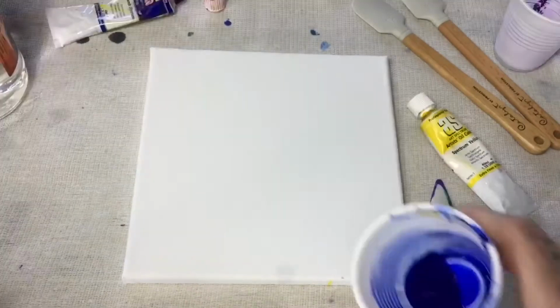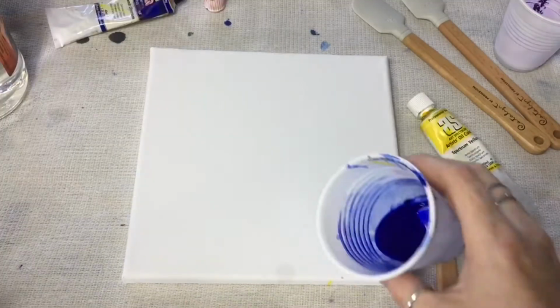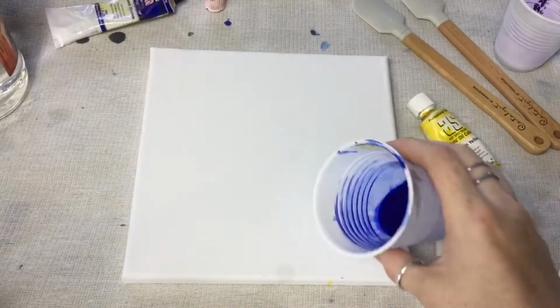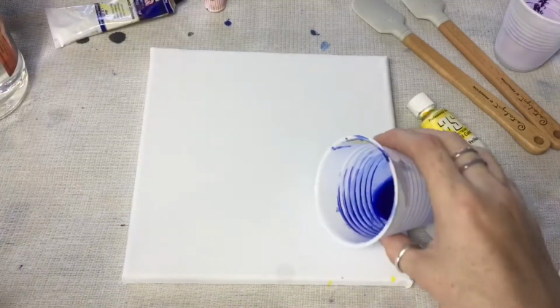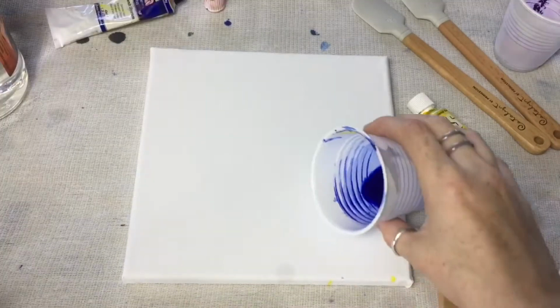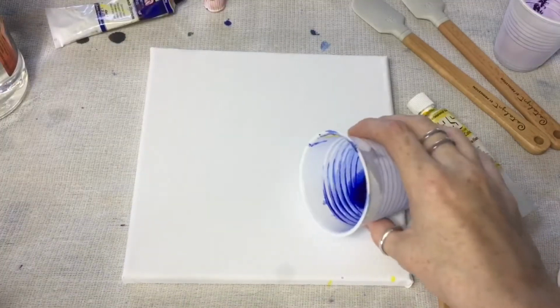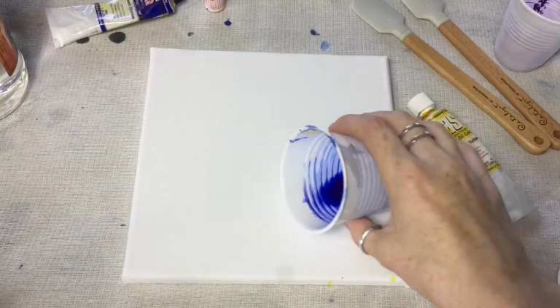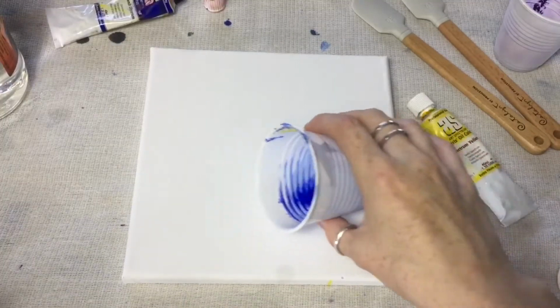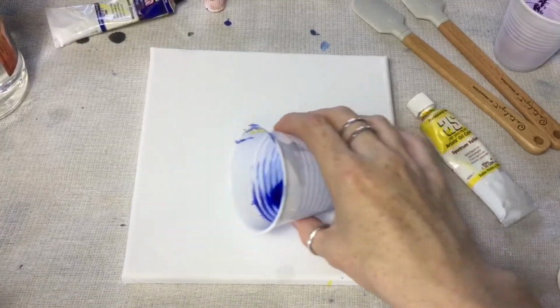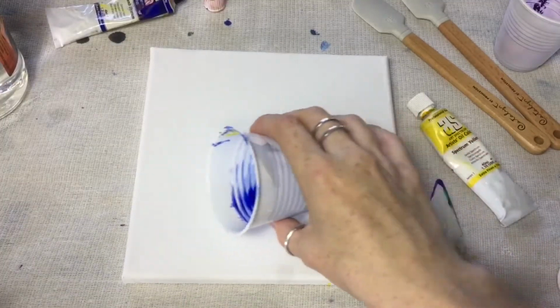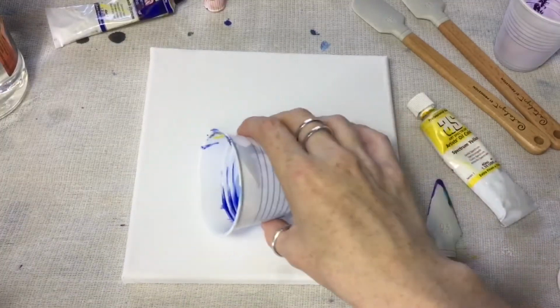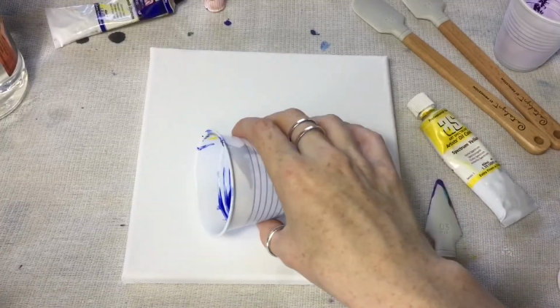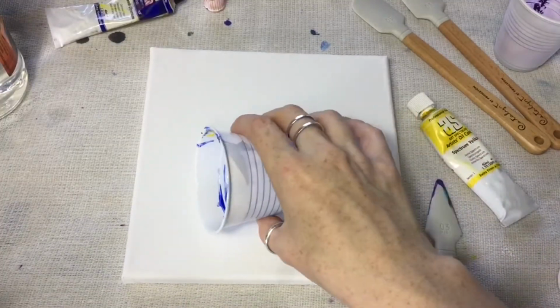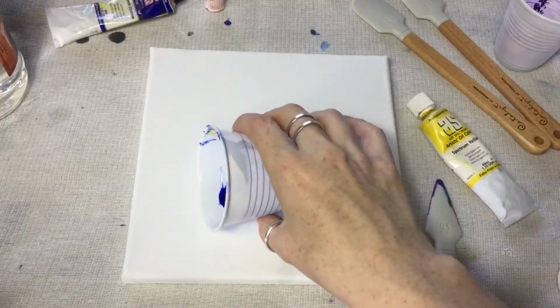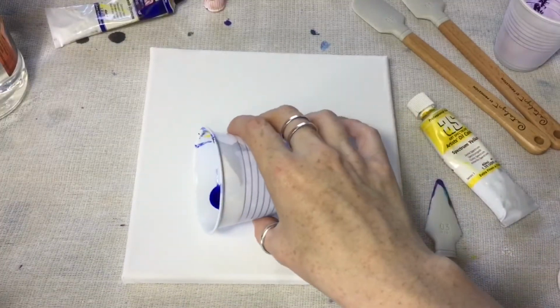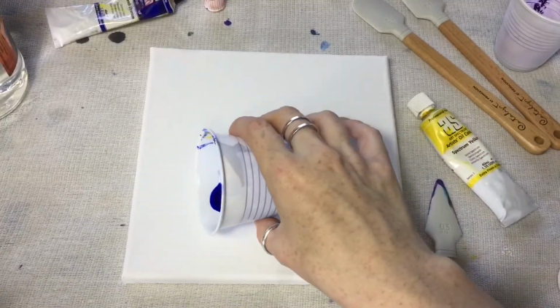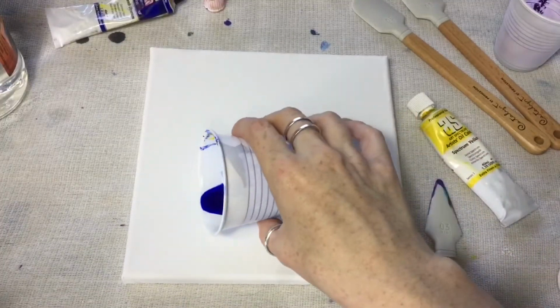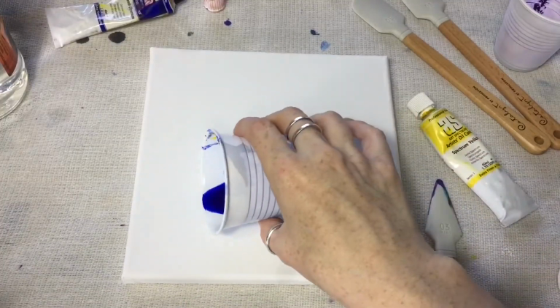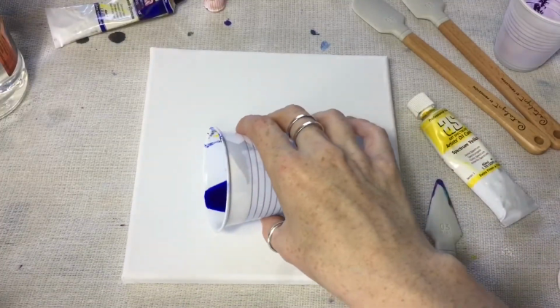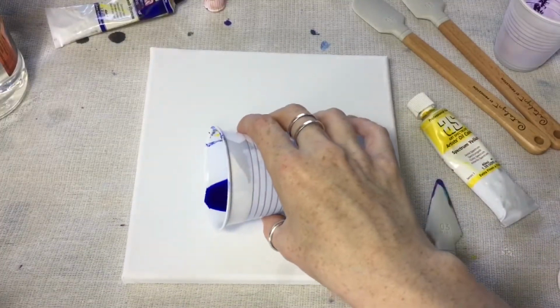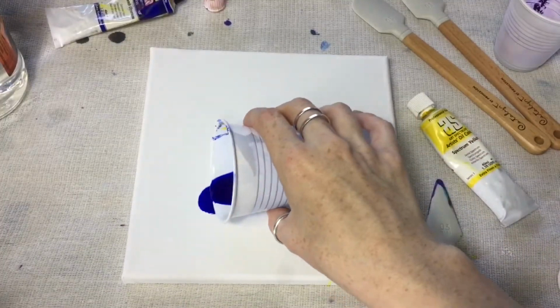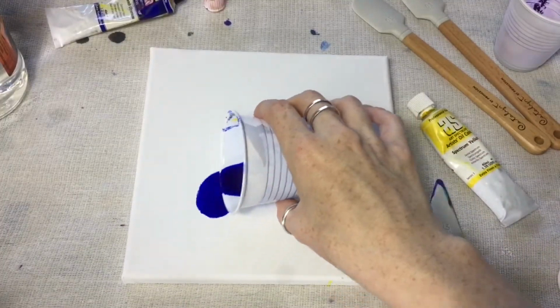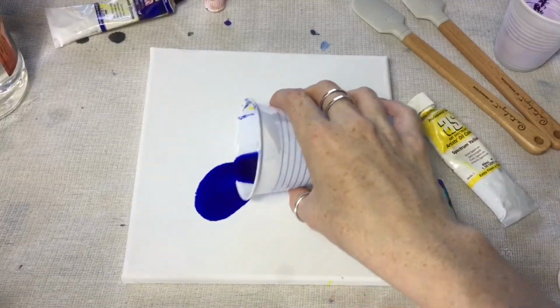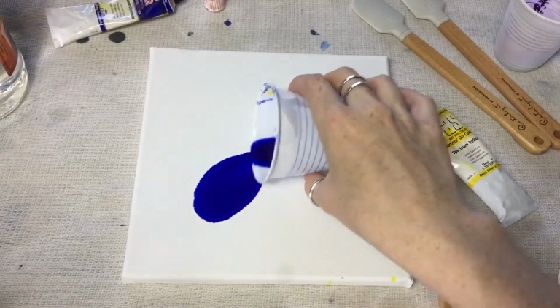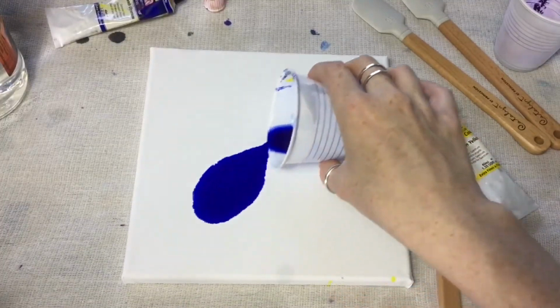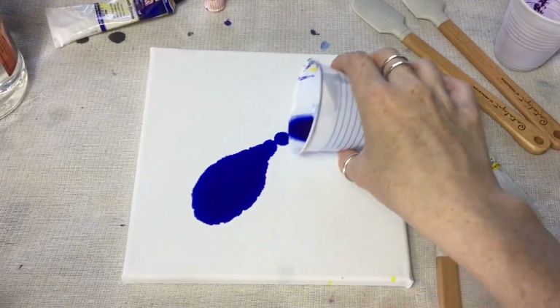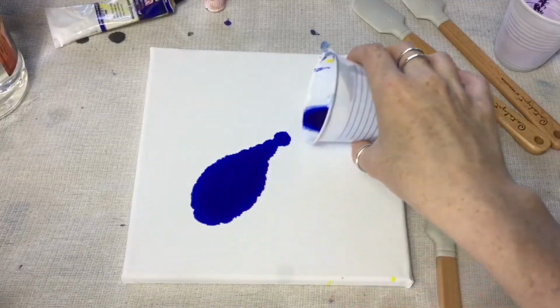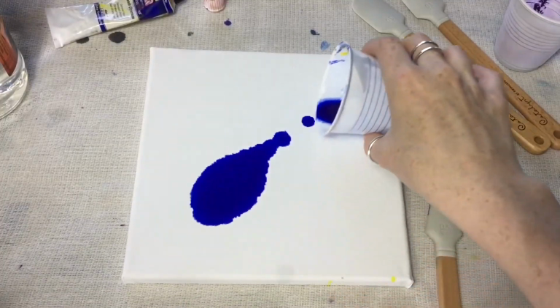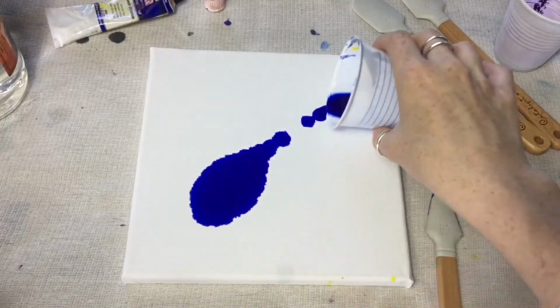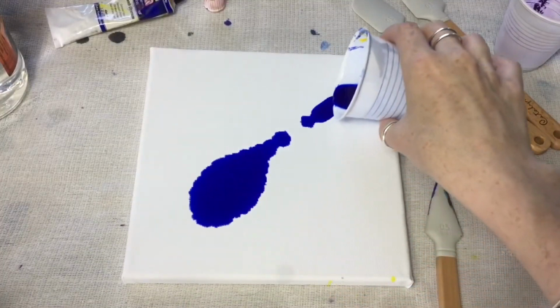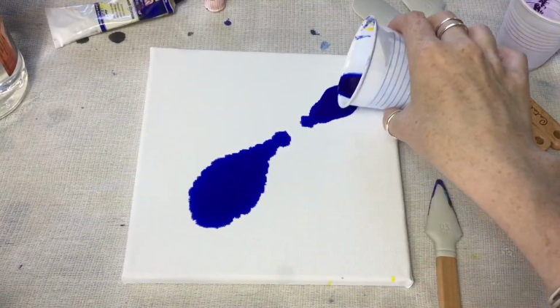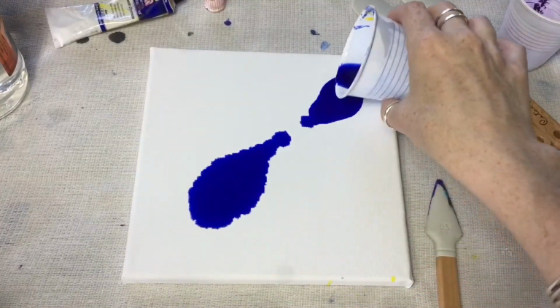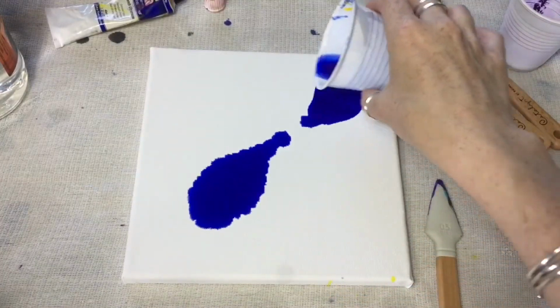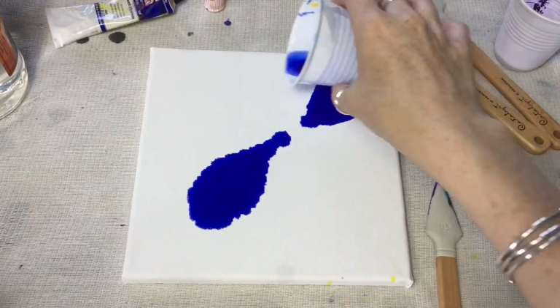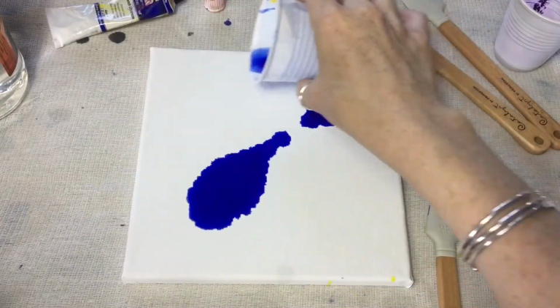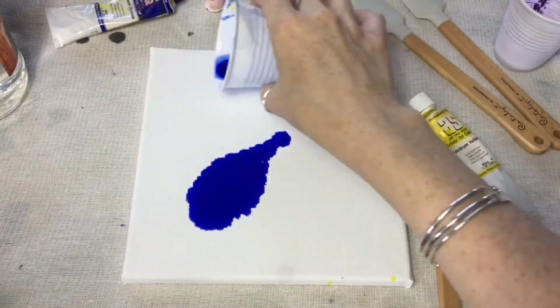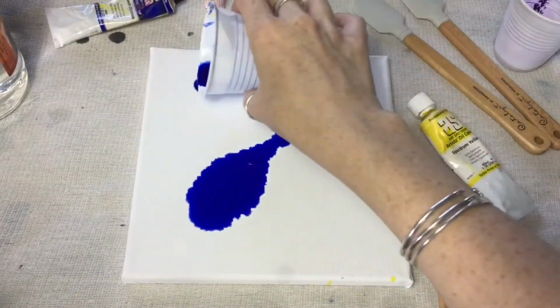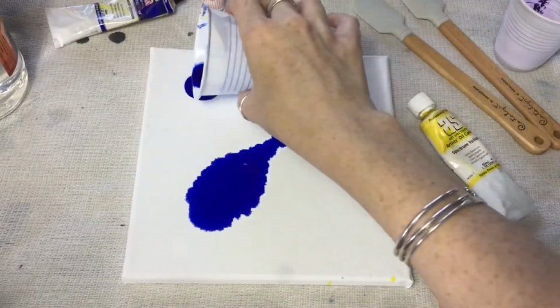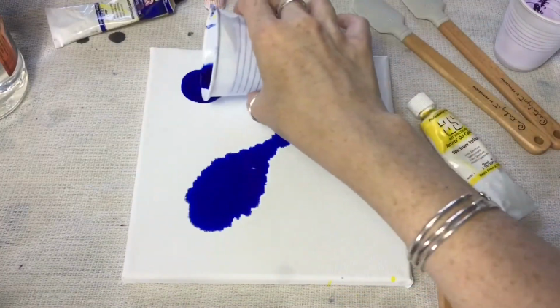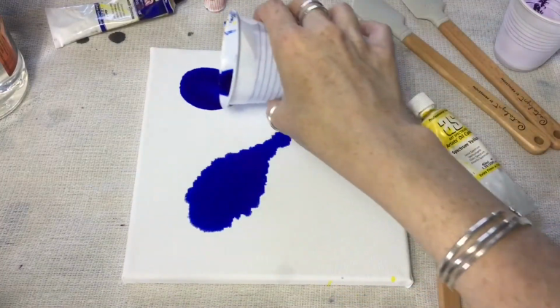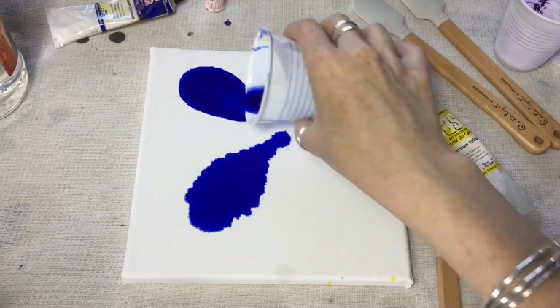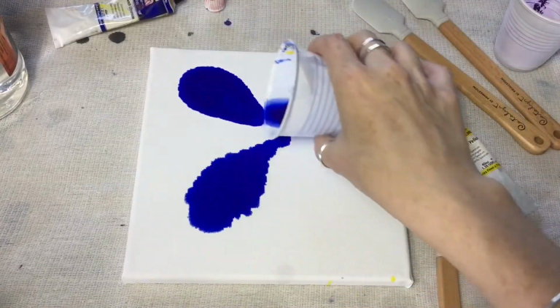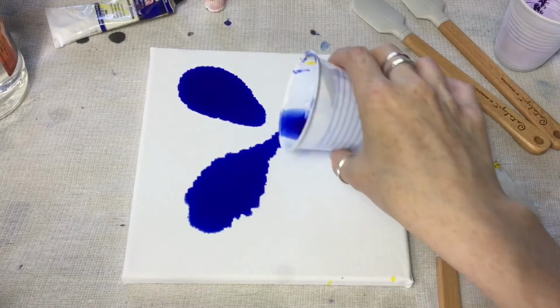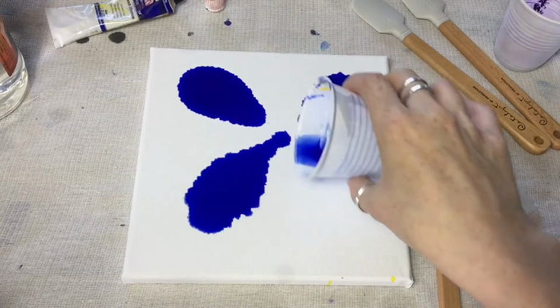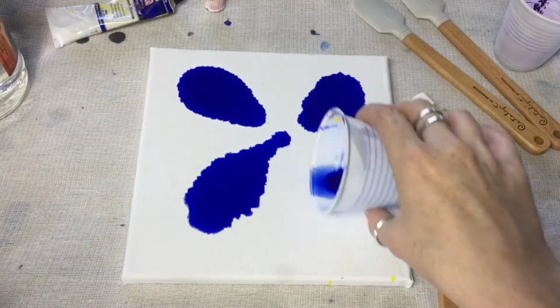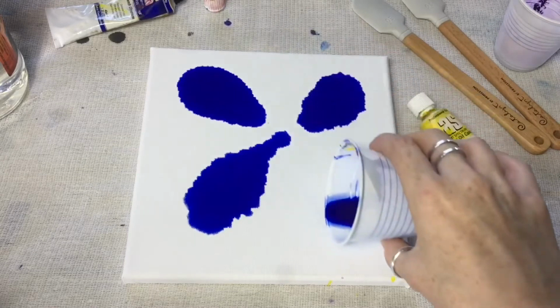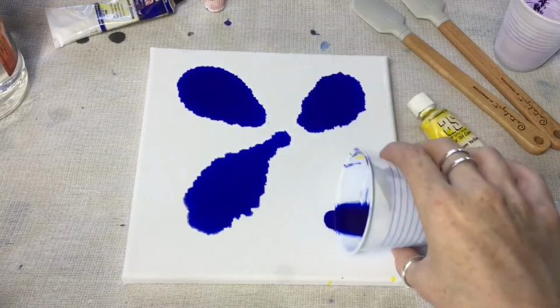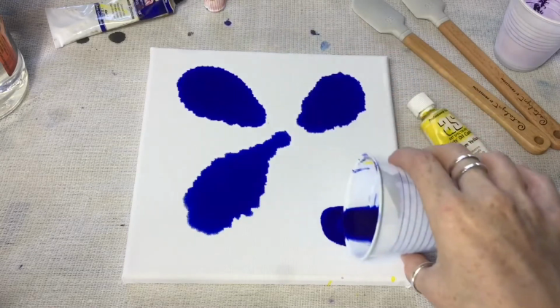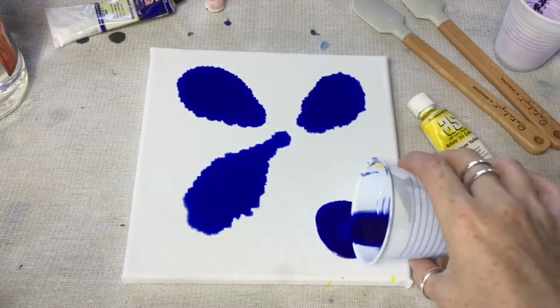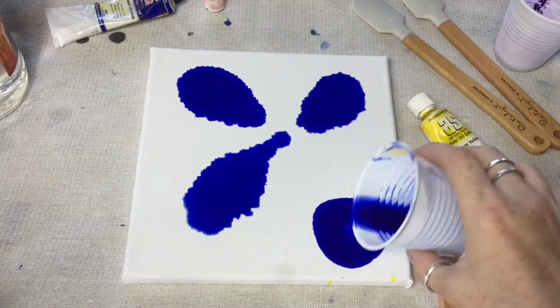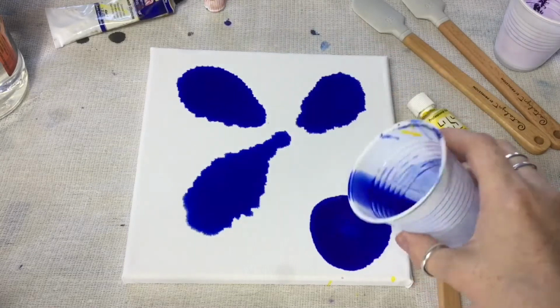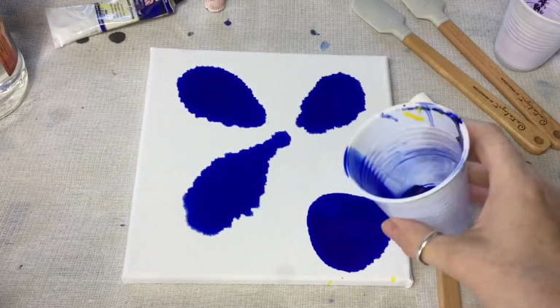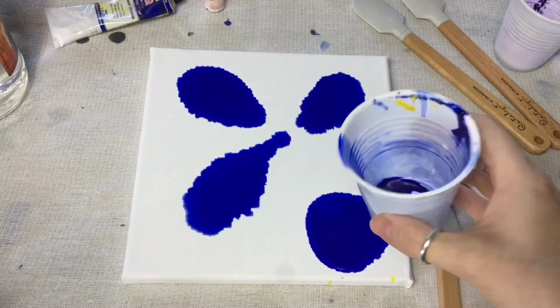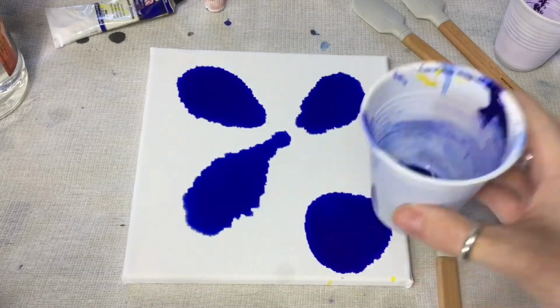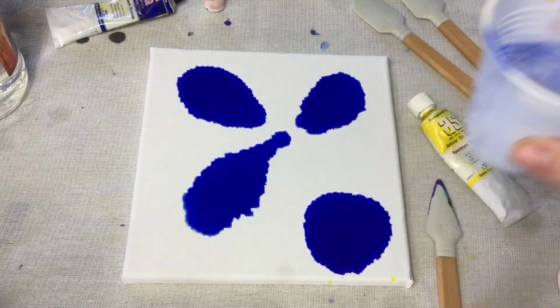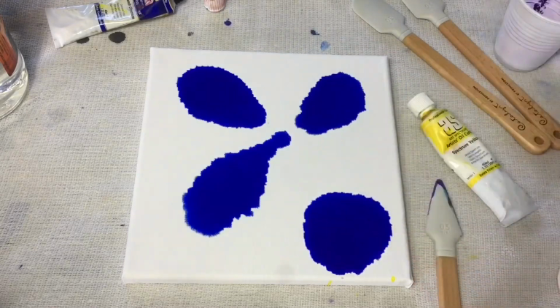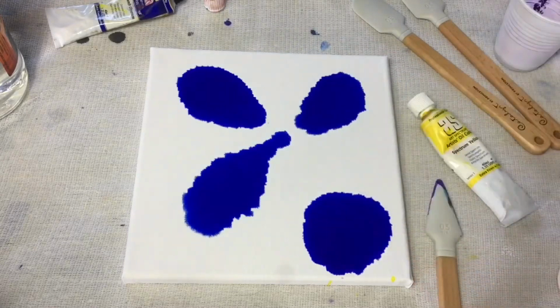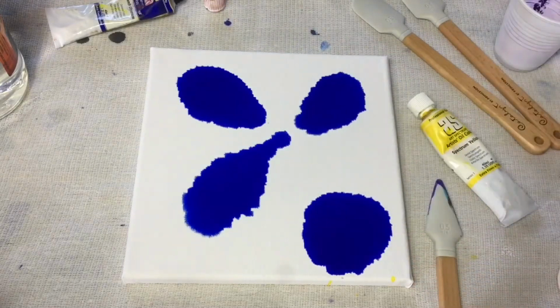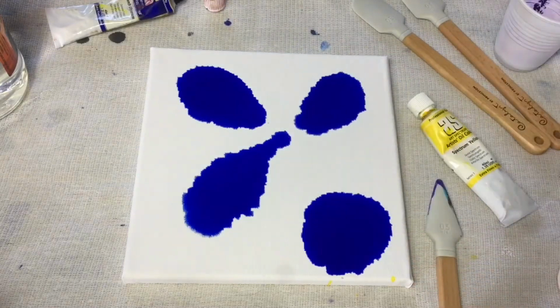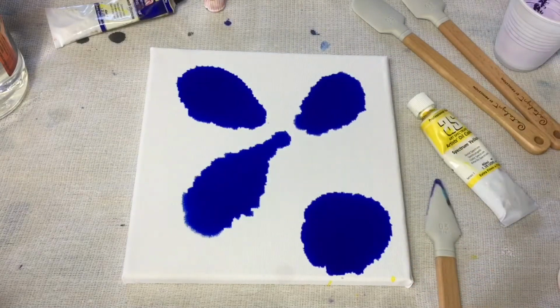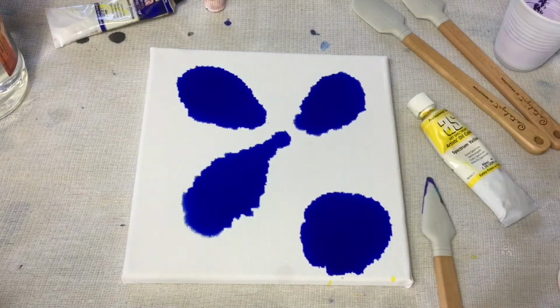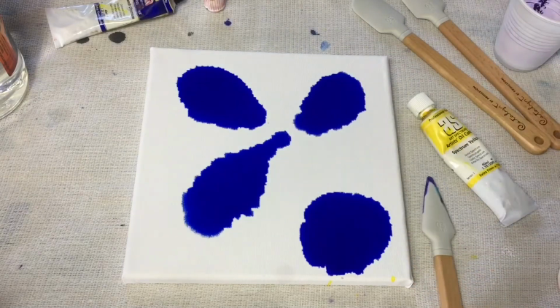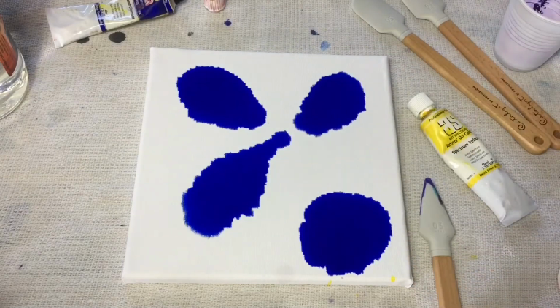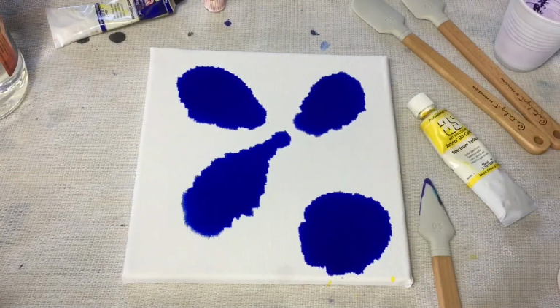Stick to the oil painting rule and start with your darker colors. I find the fluid very similar to ink pouring.